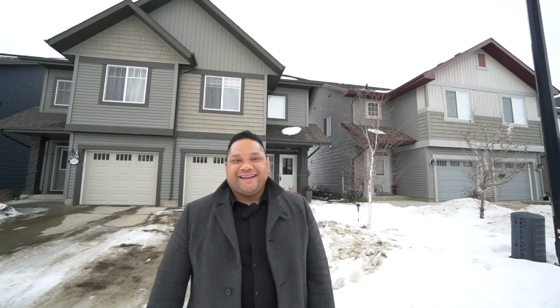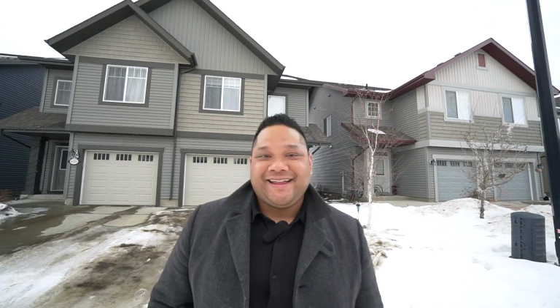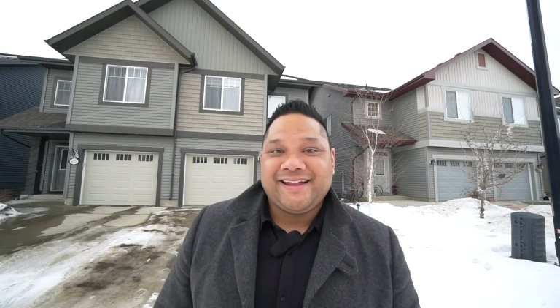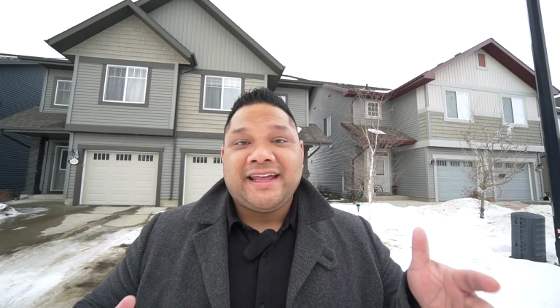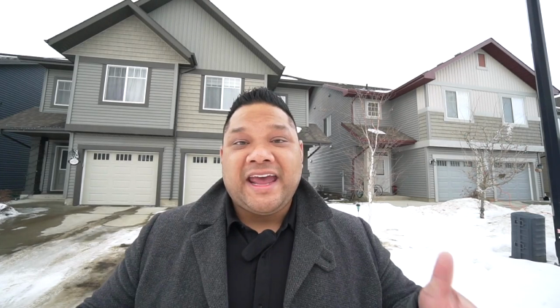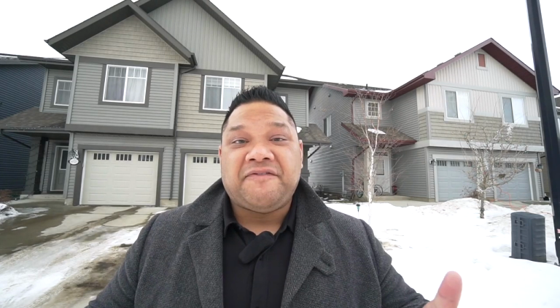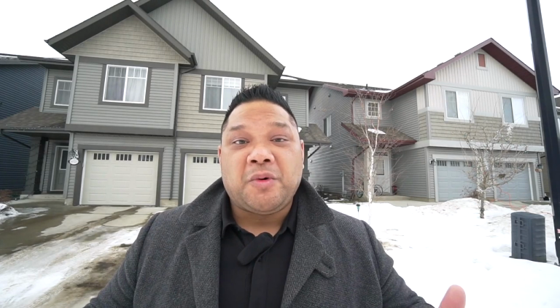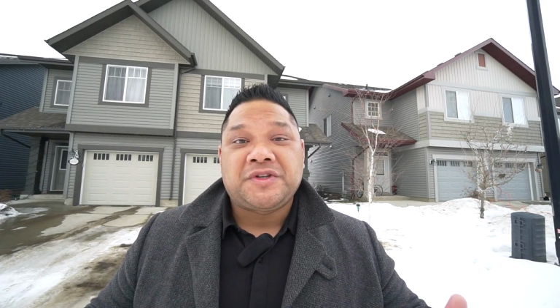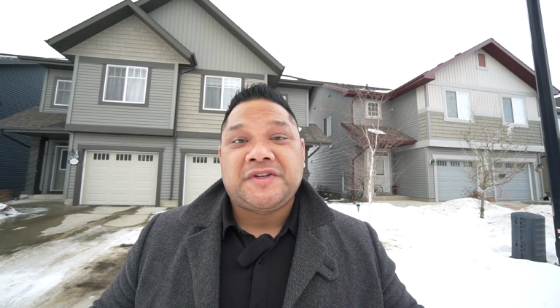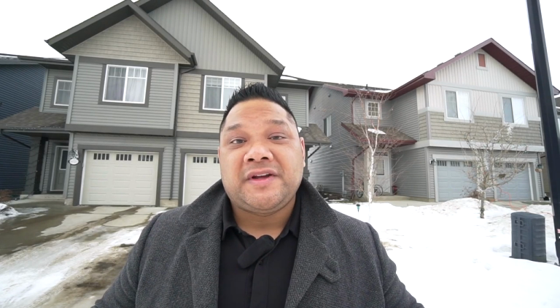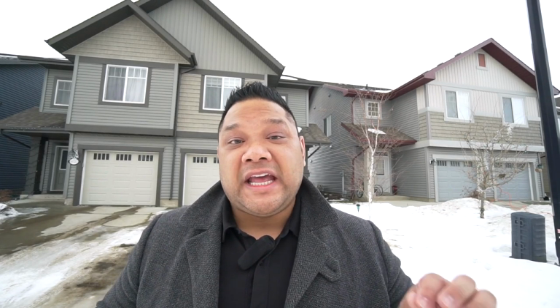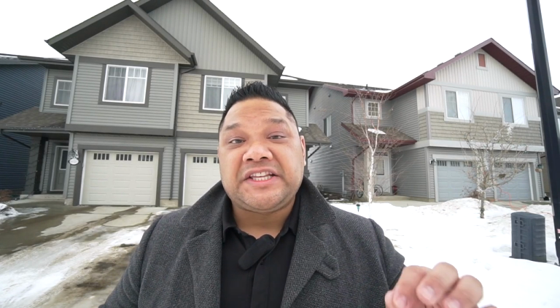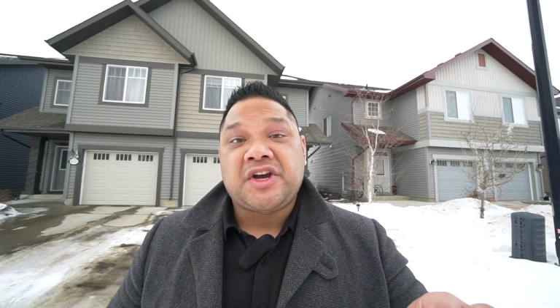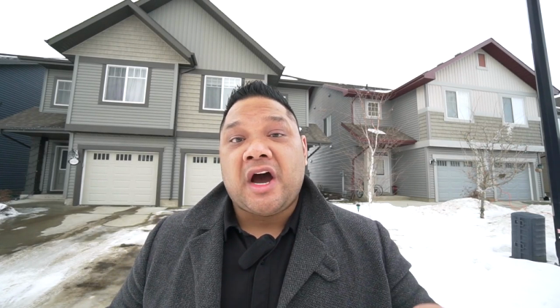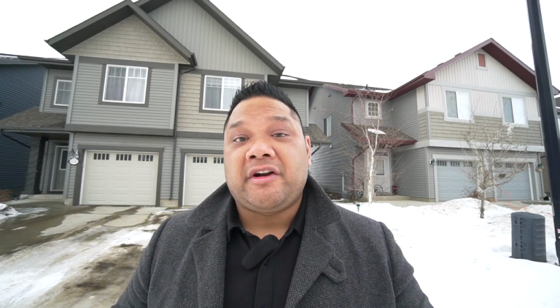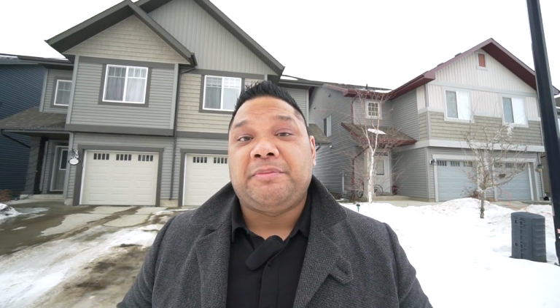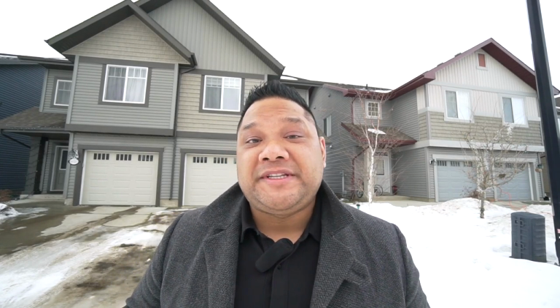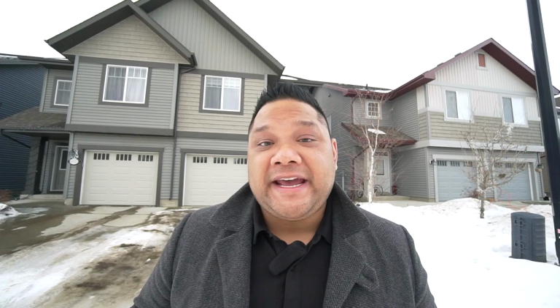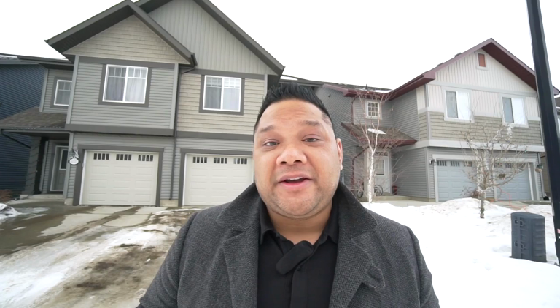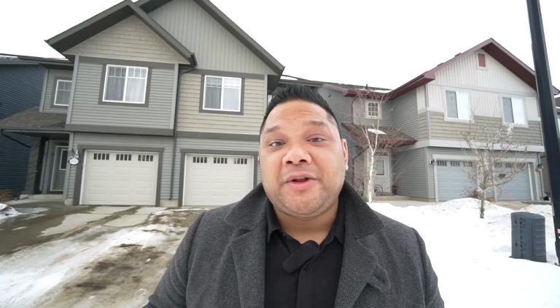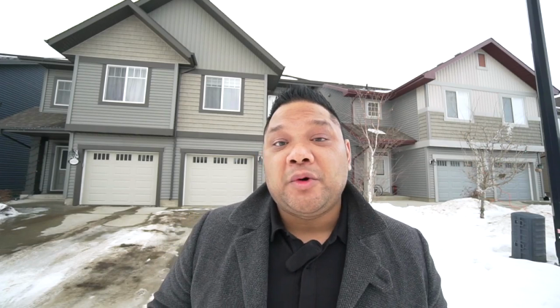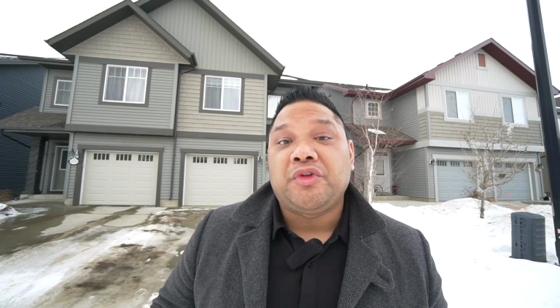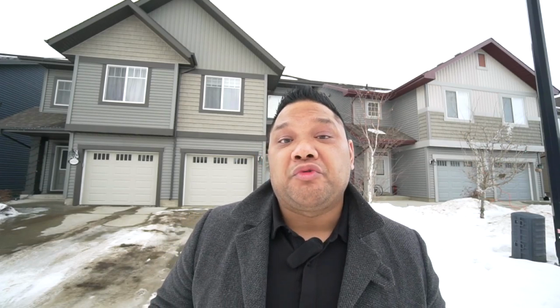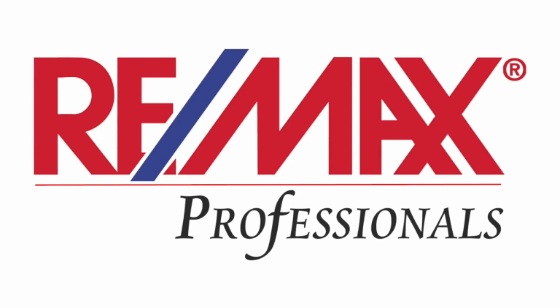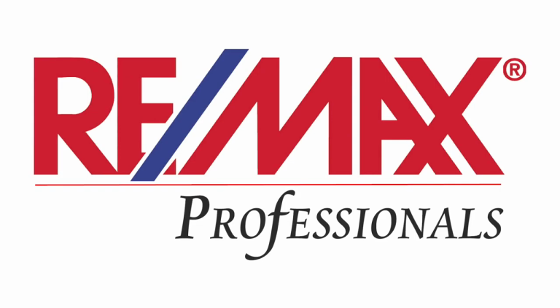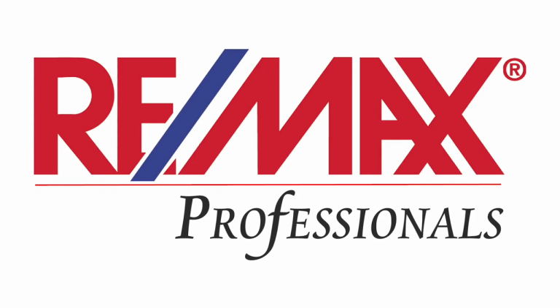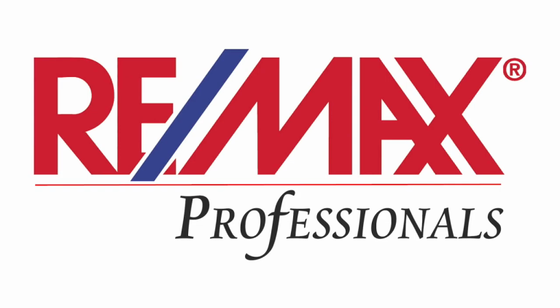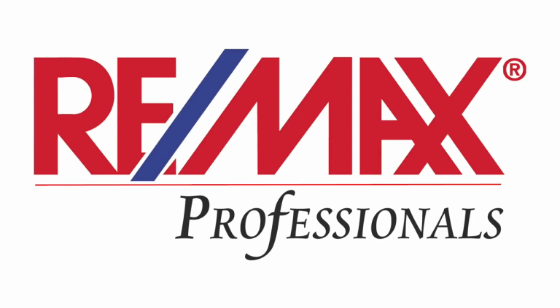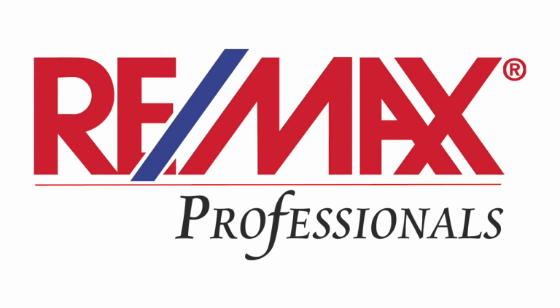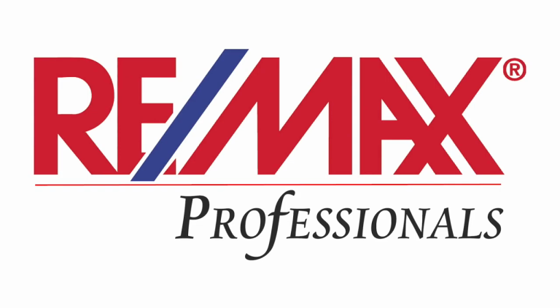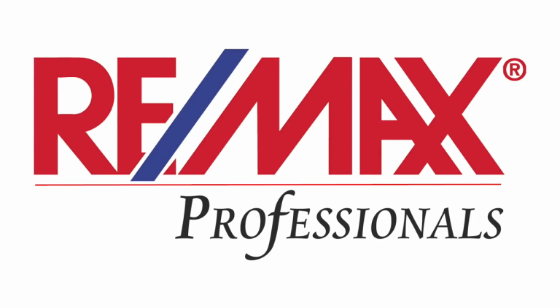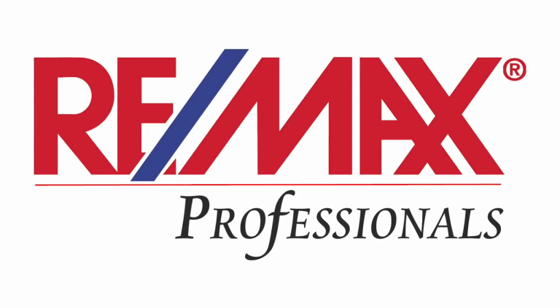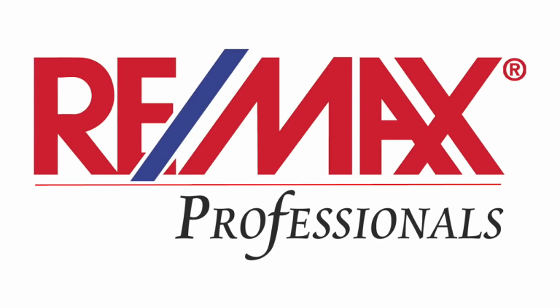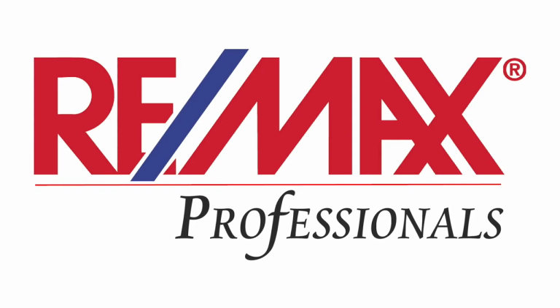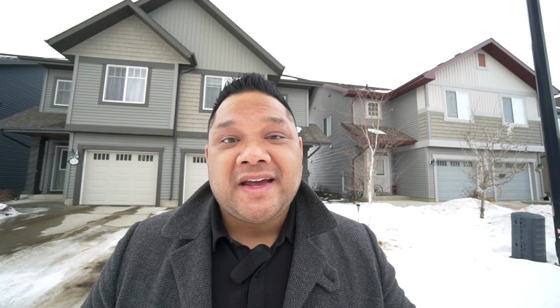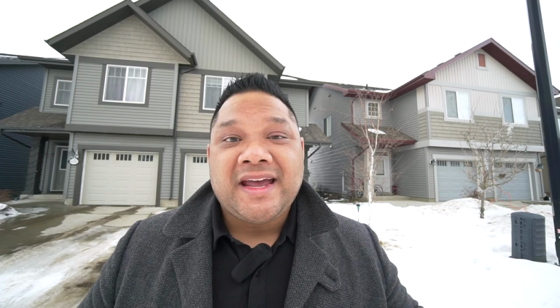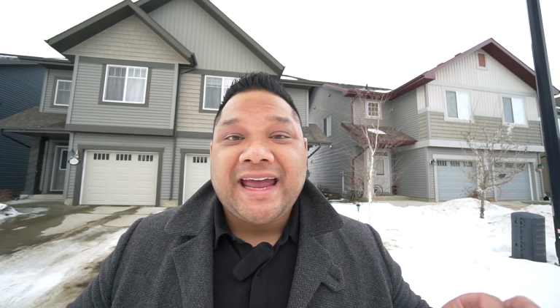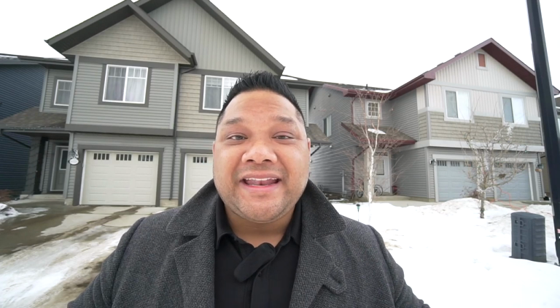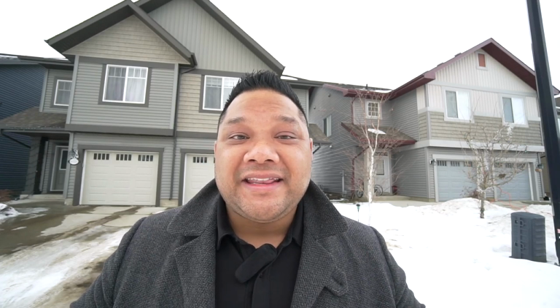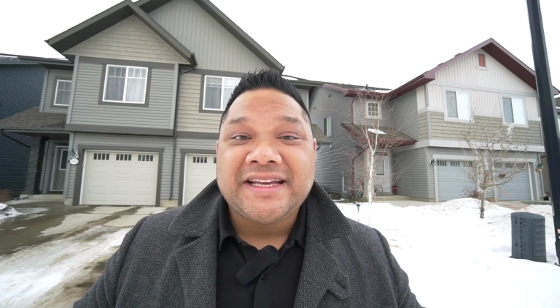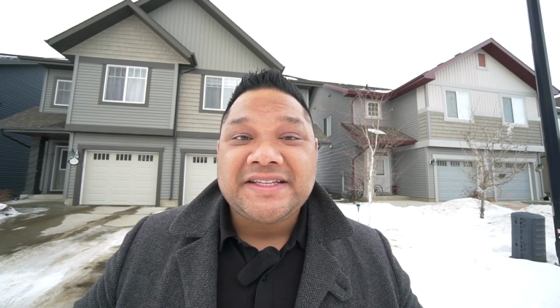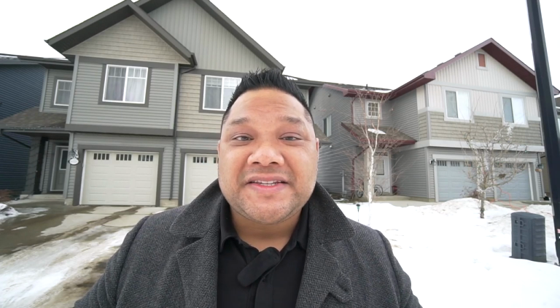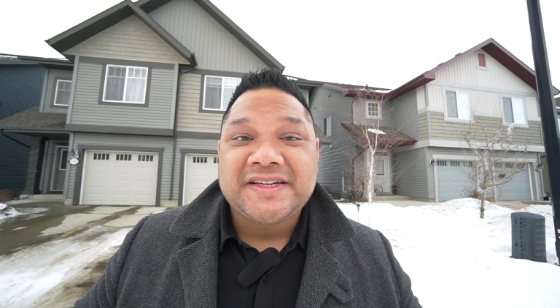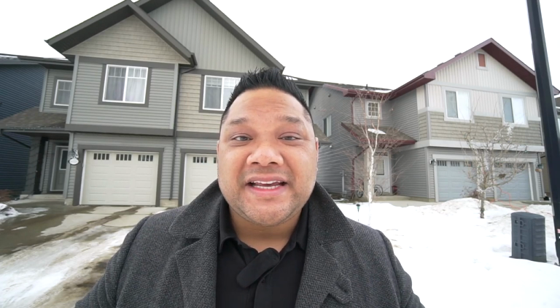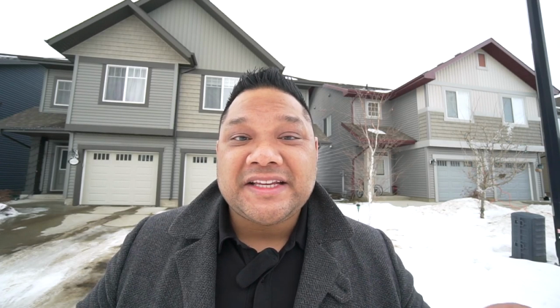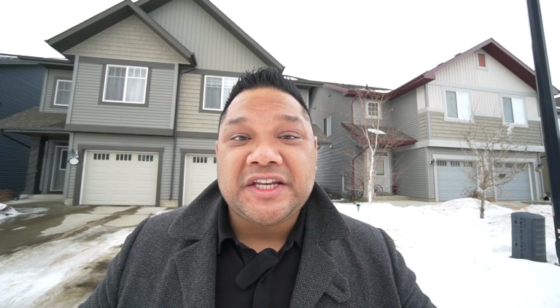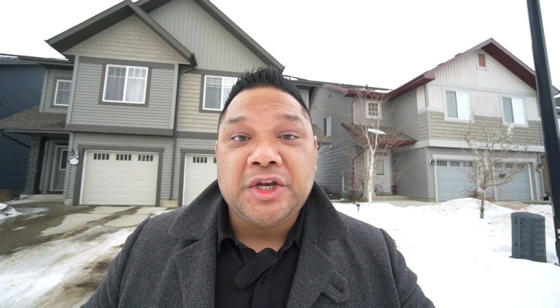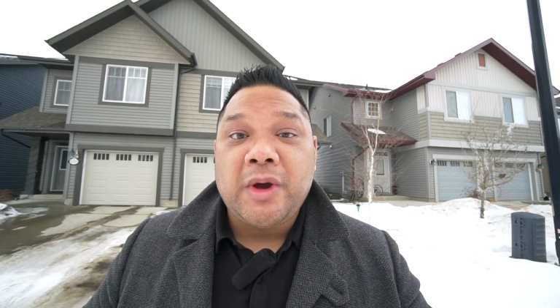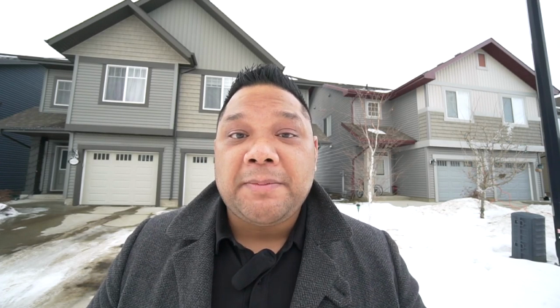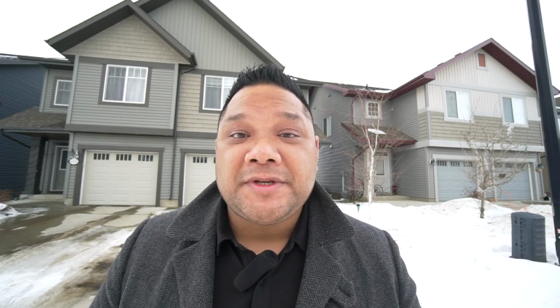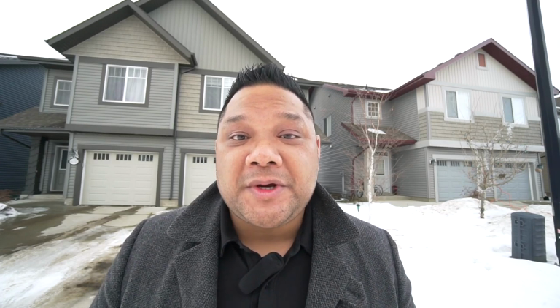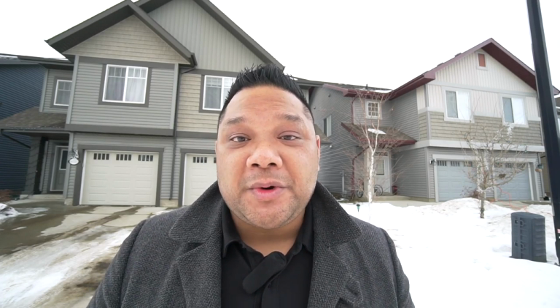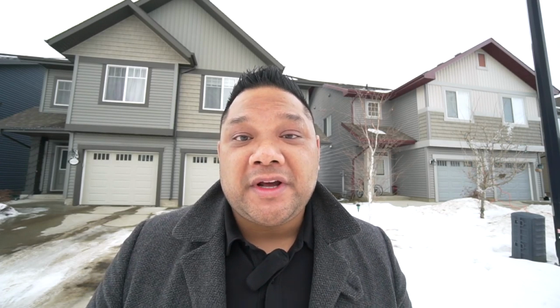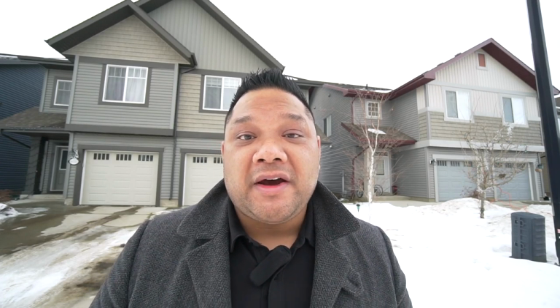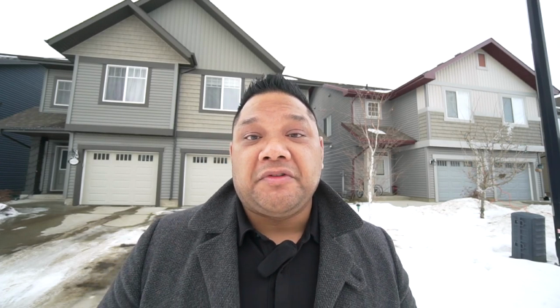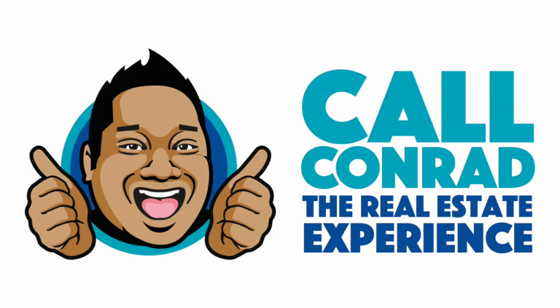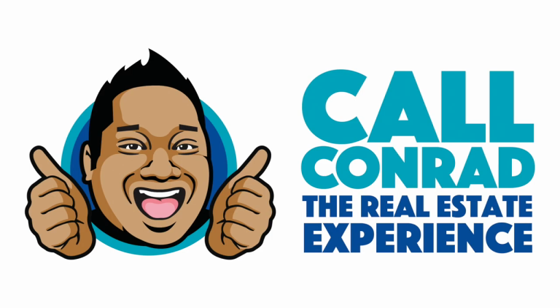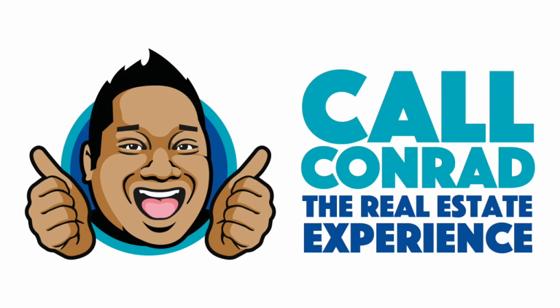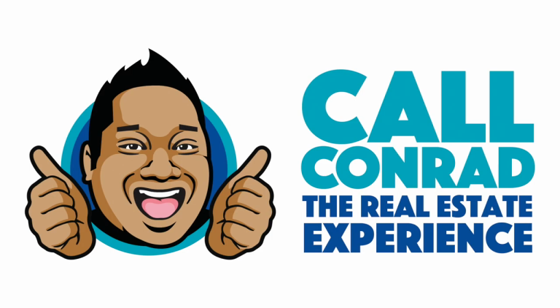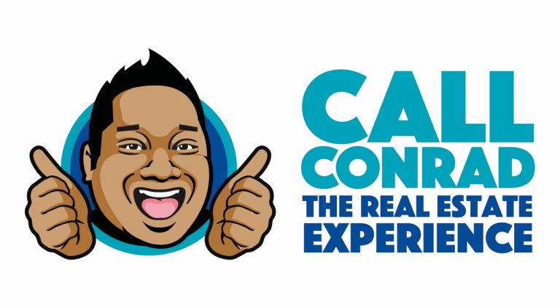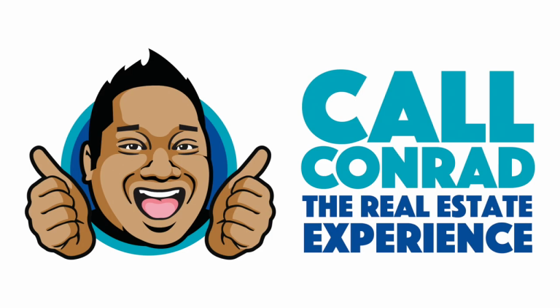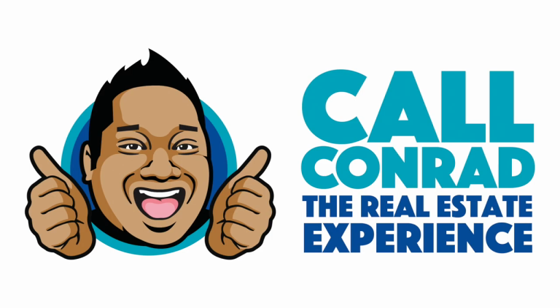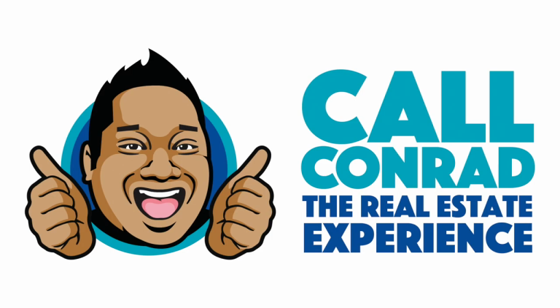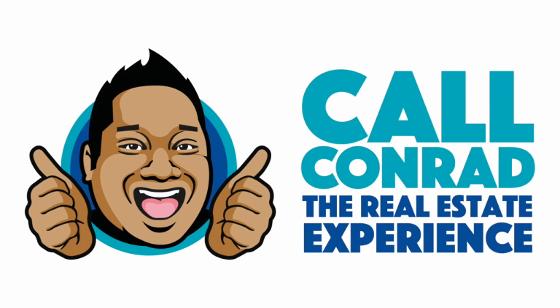Hey folks, it's Conor Betancel with RE/MAX Professionals and this is a new episode of The Real Estate Experience.